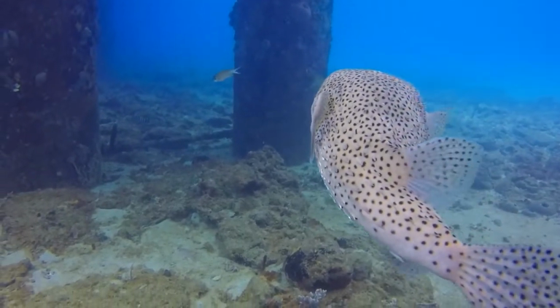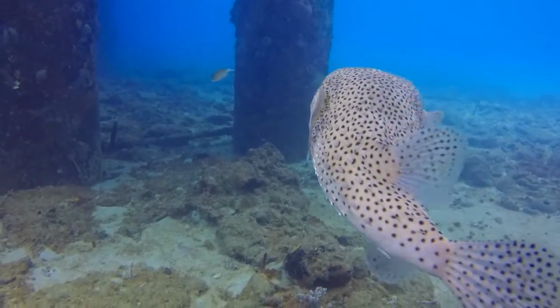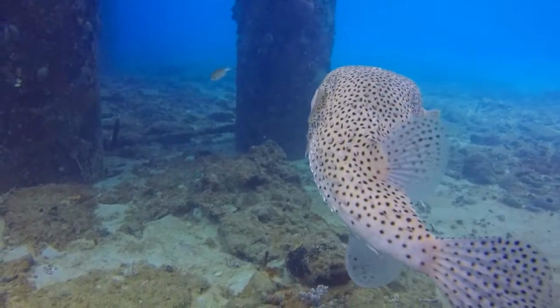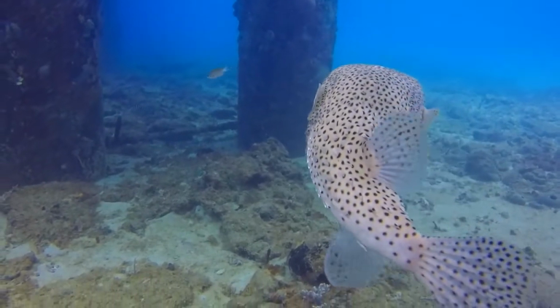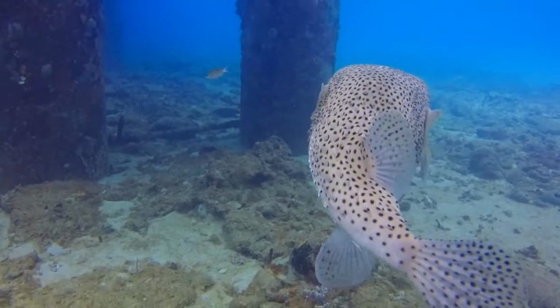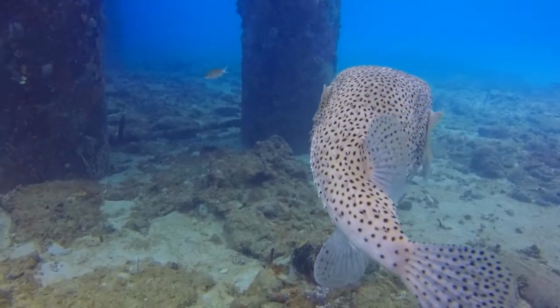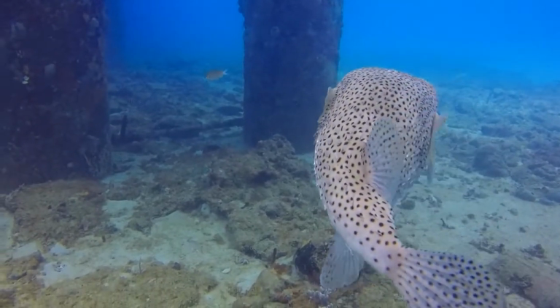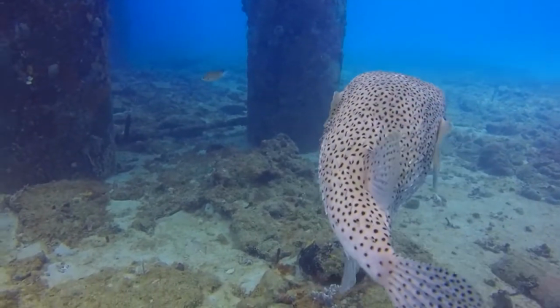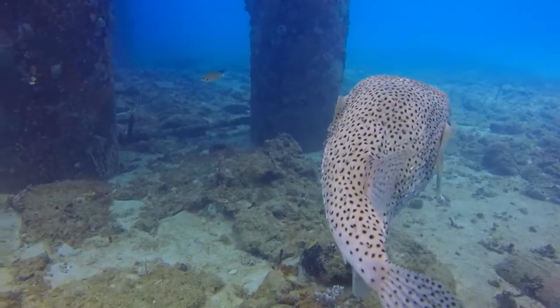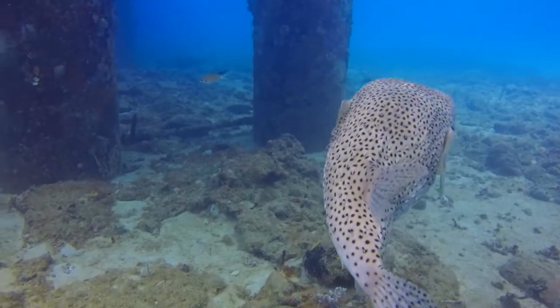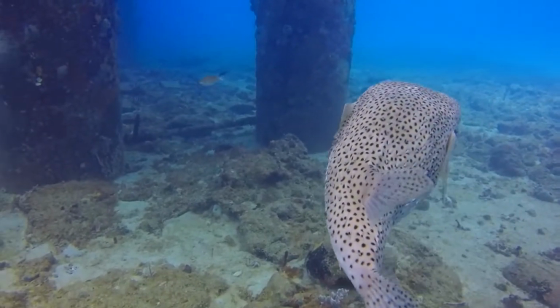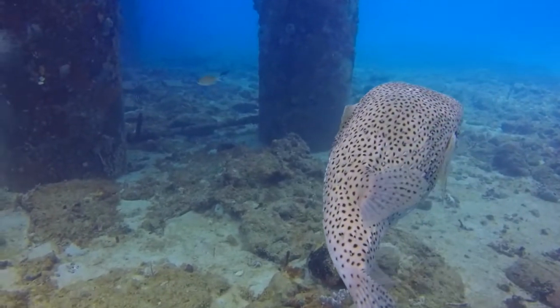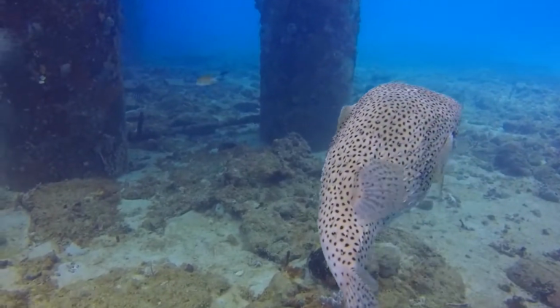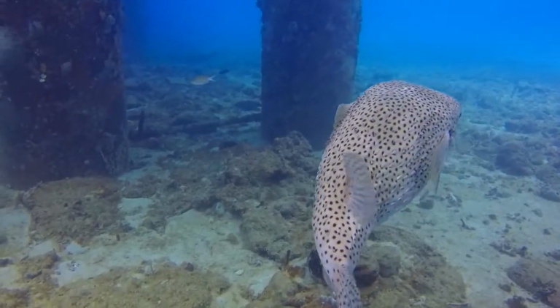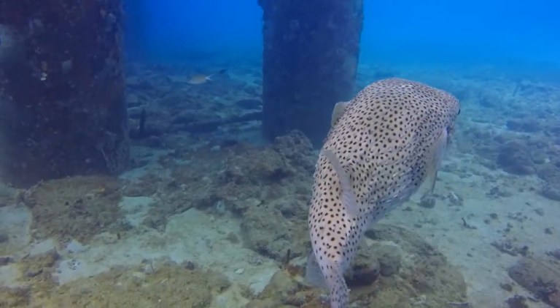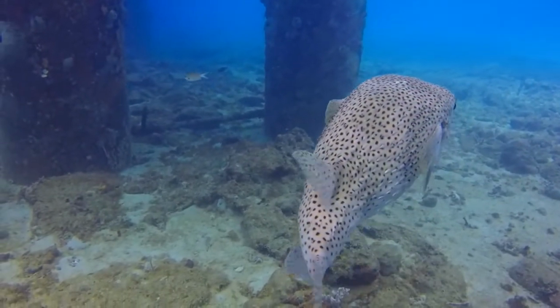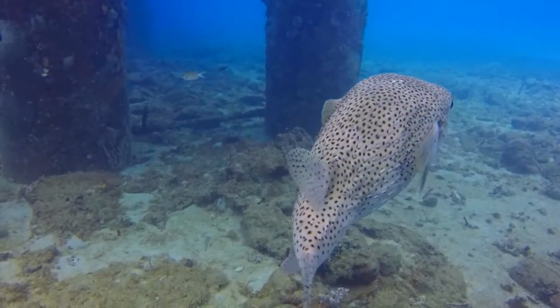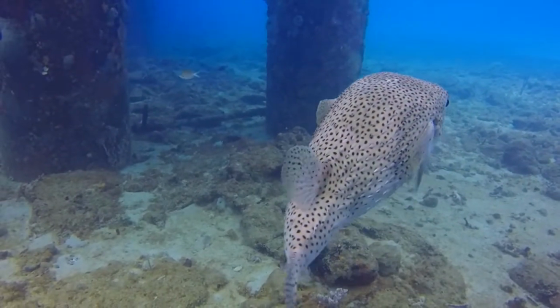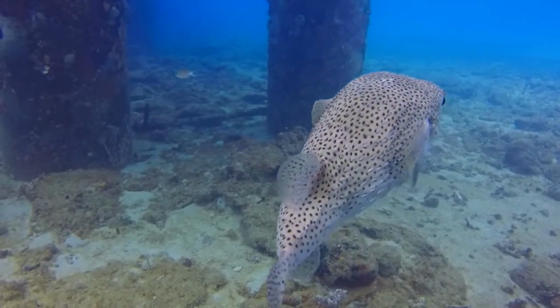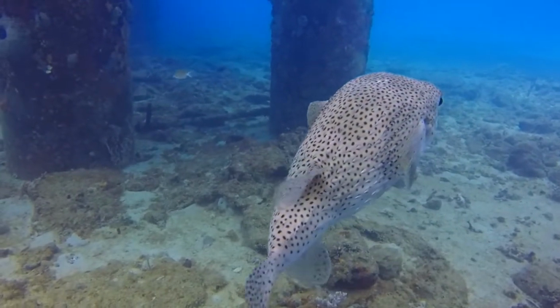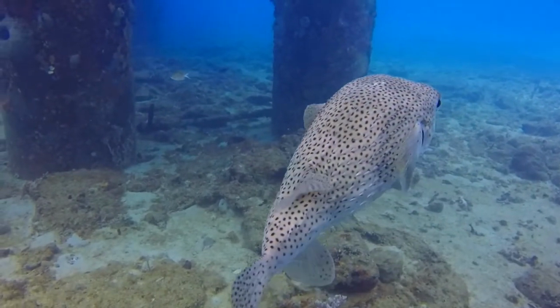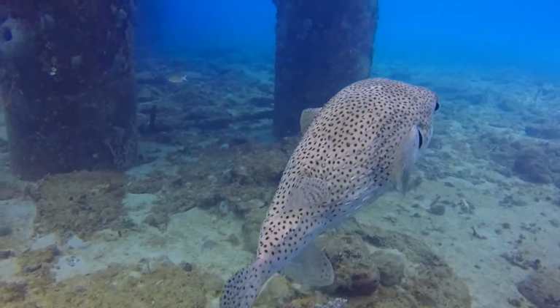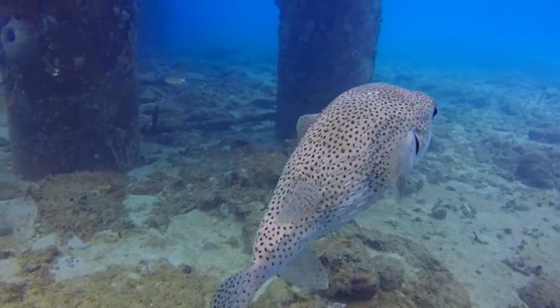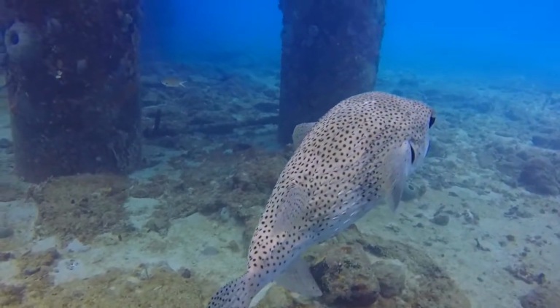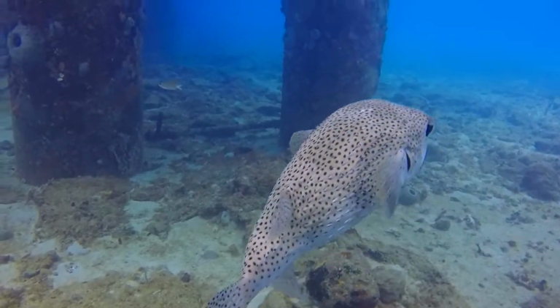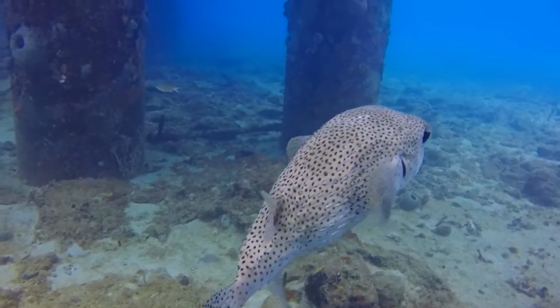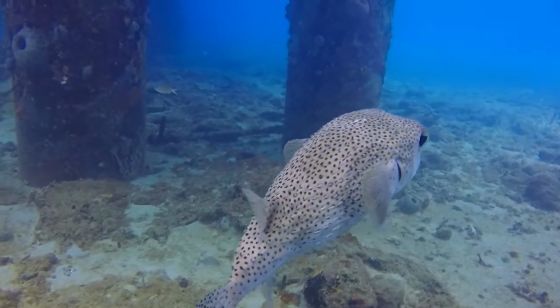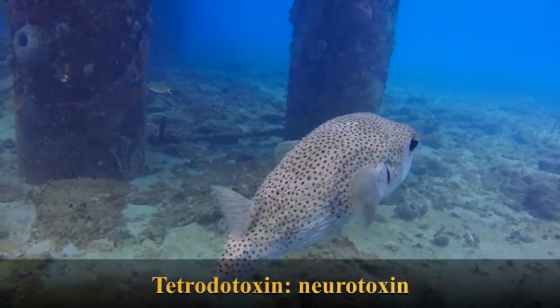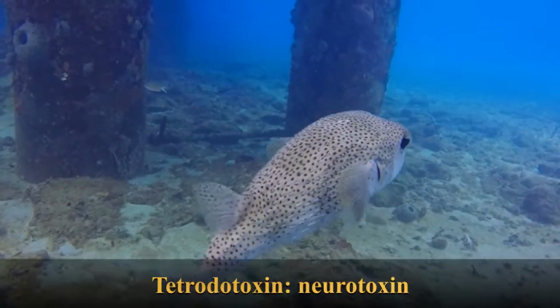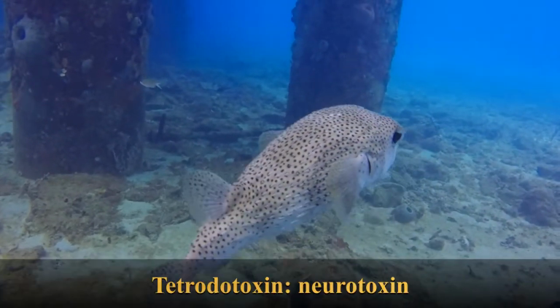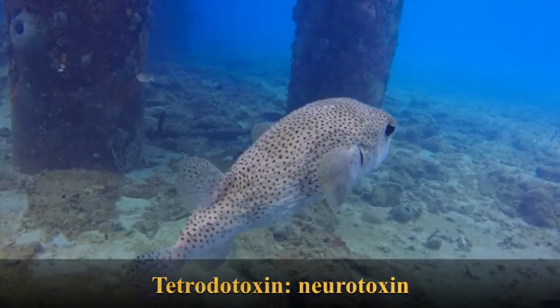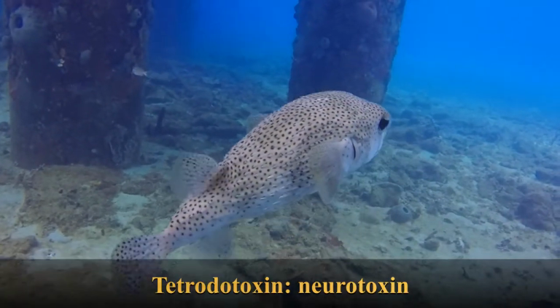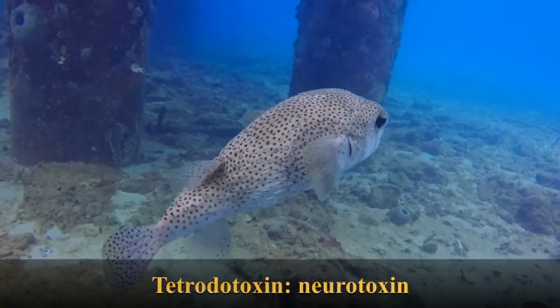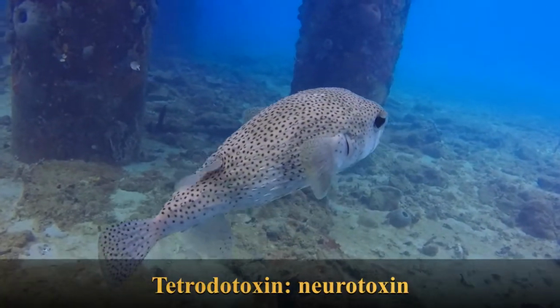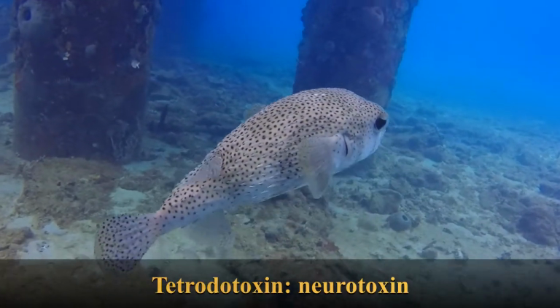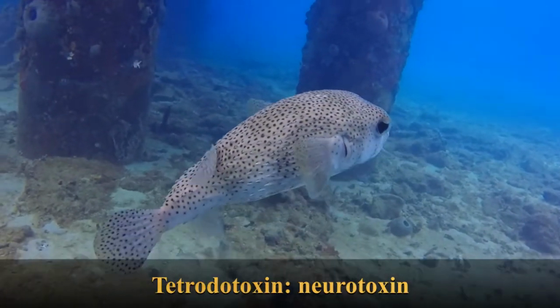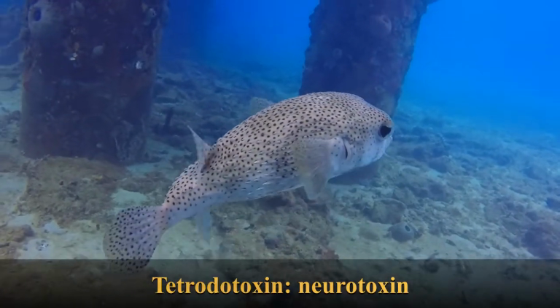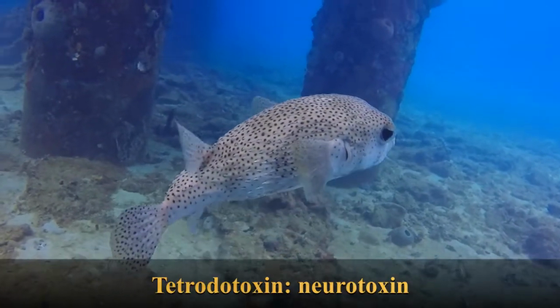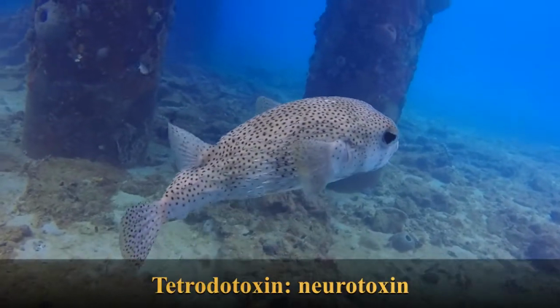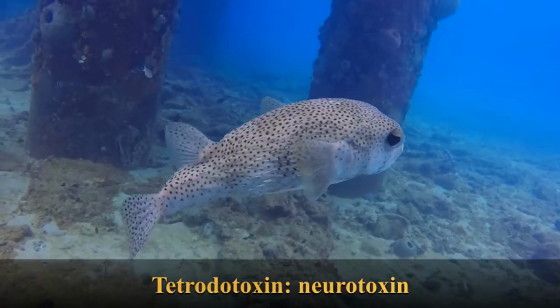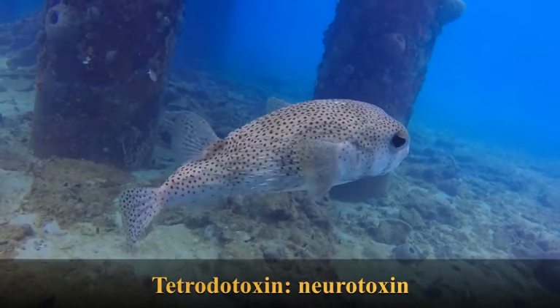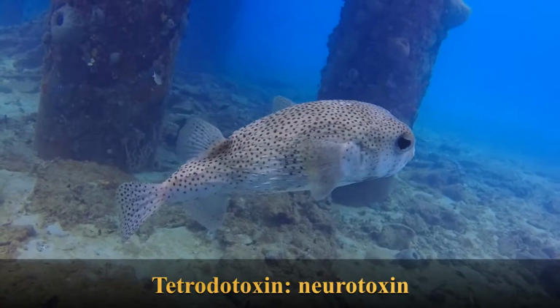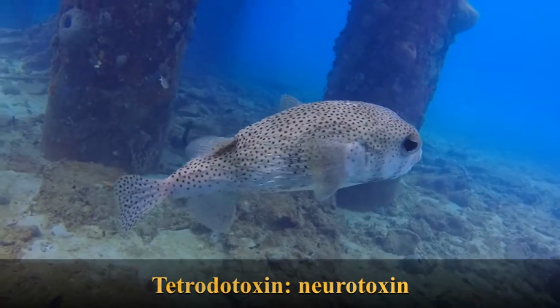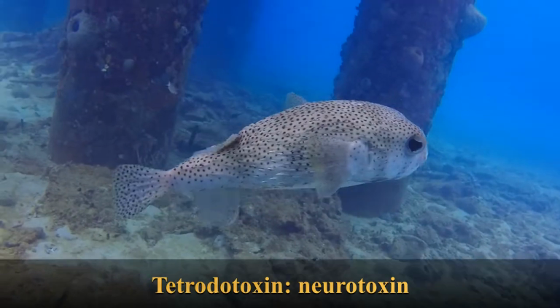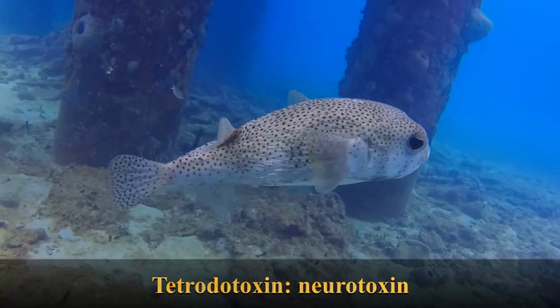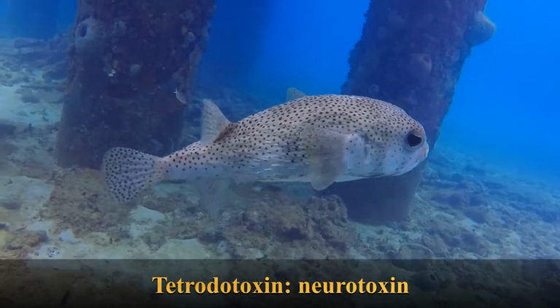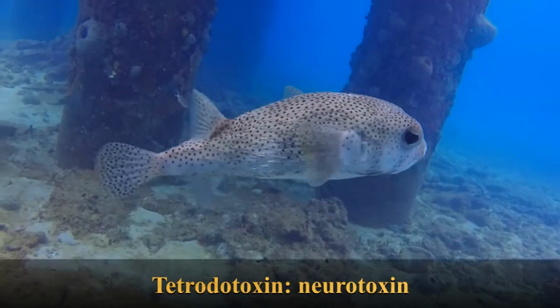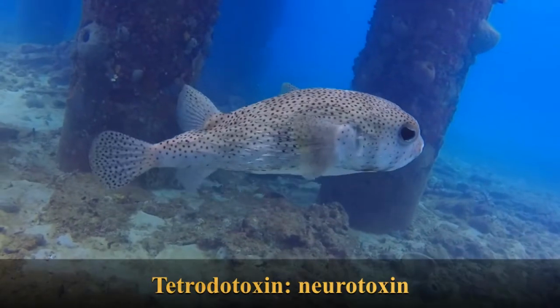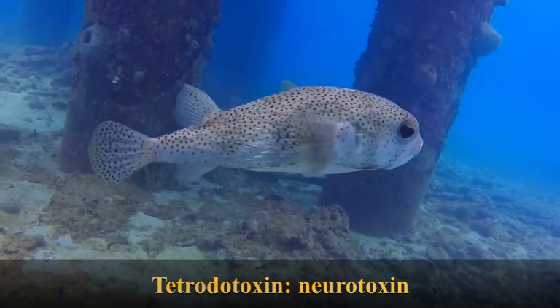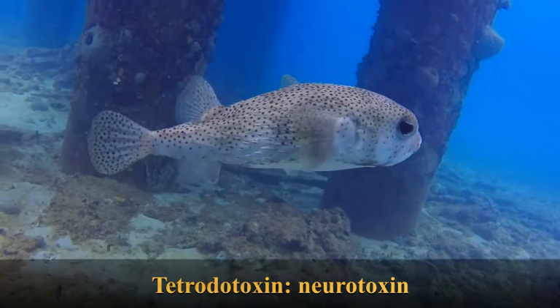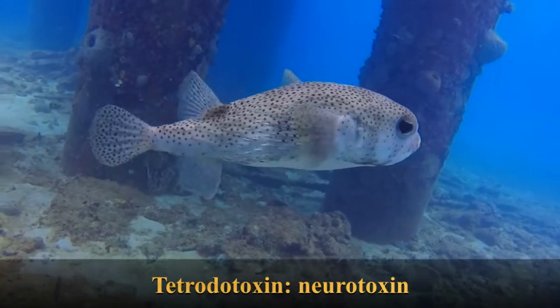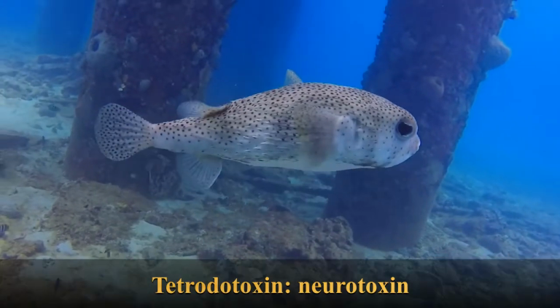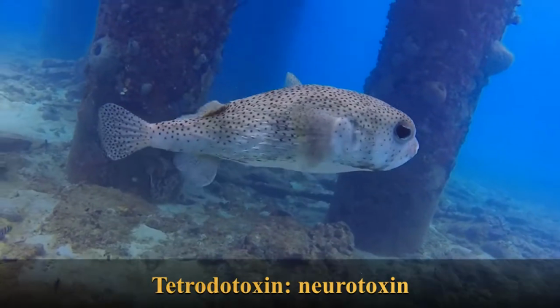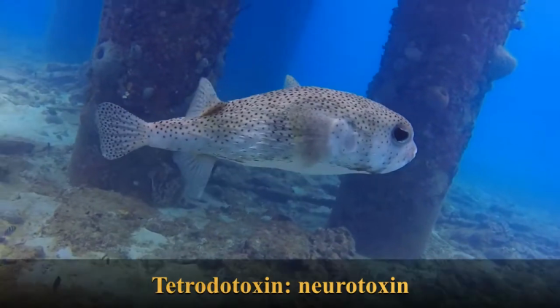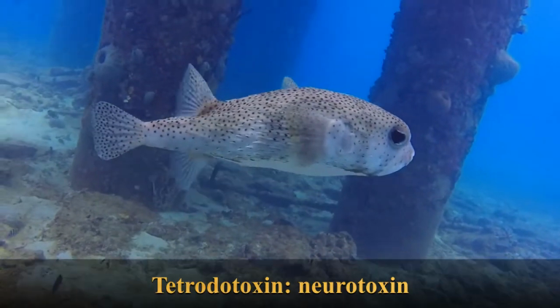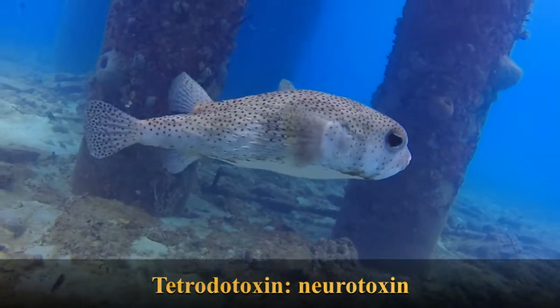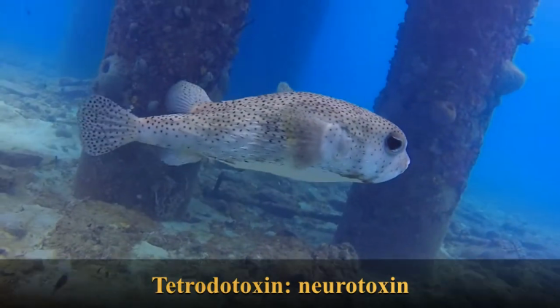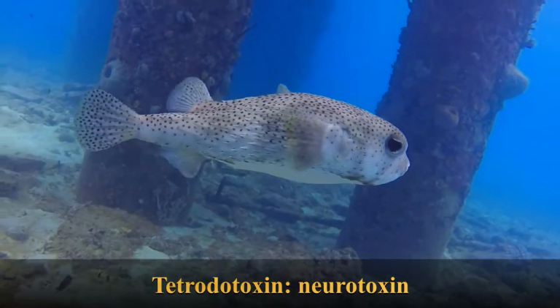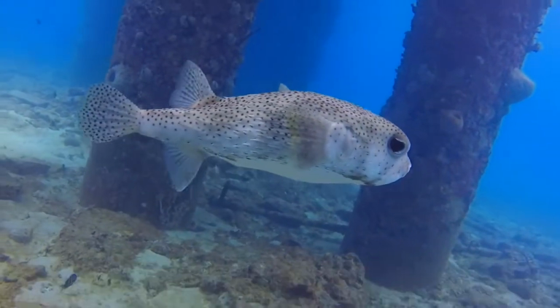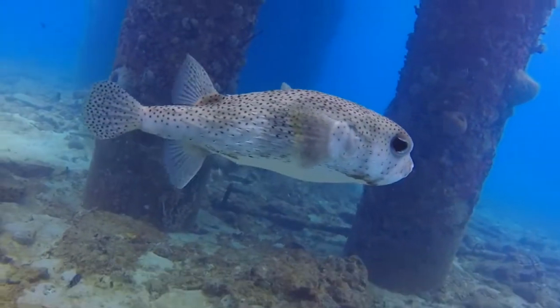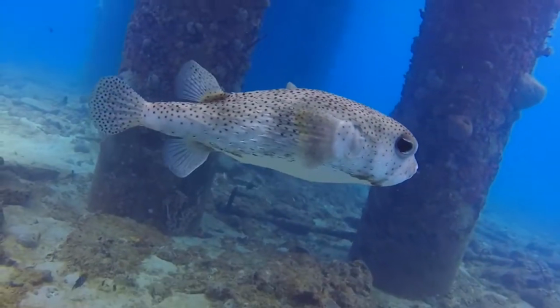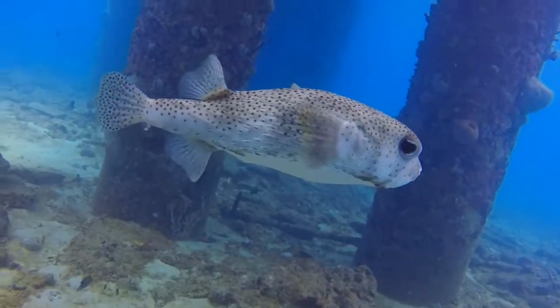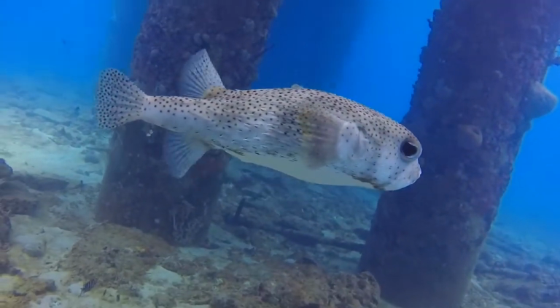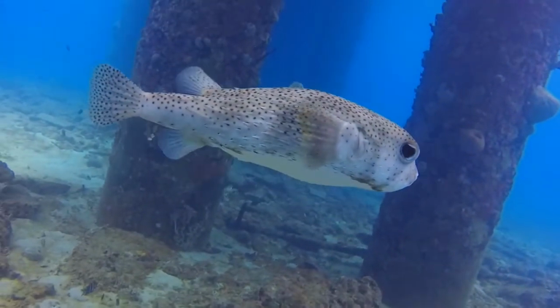Much like the trunkfish, it secretes tetrodotoxin, a neurotoxin, and is considered poisonous for consumption.